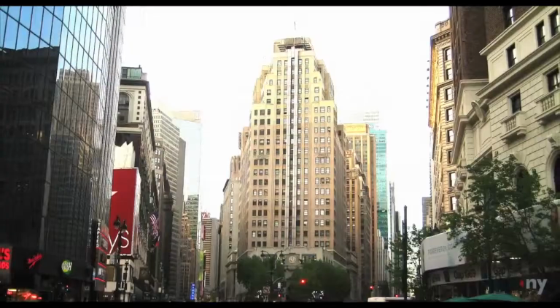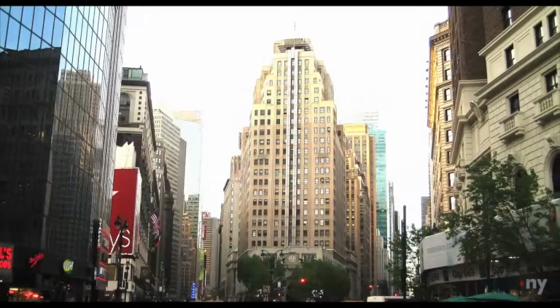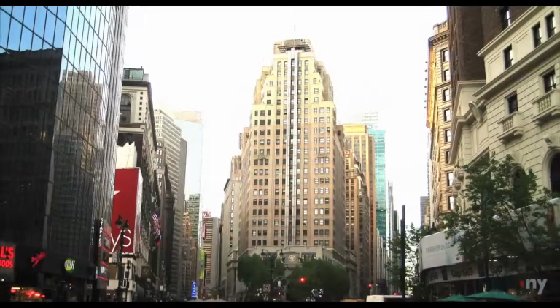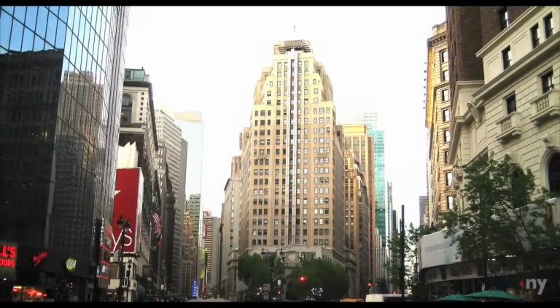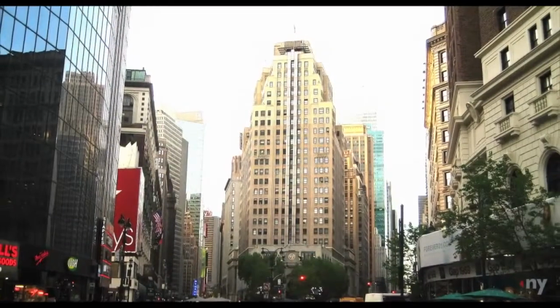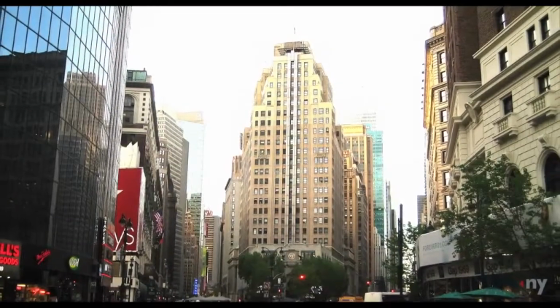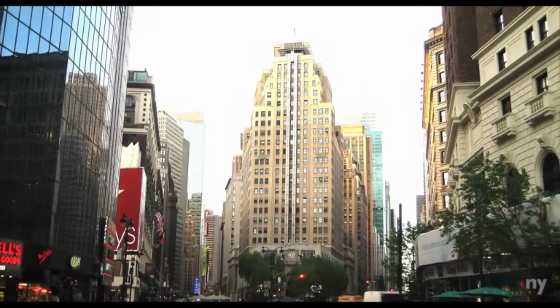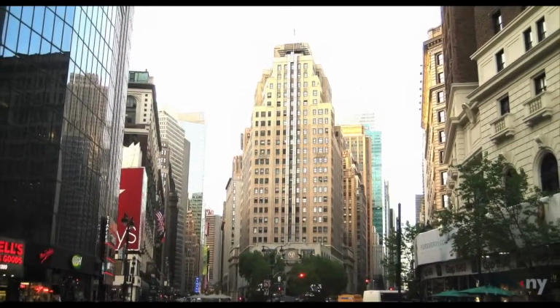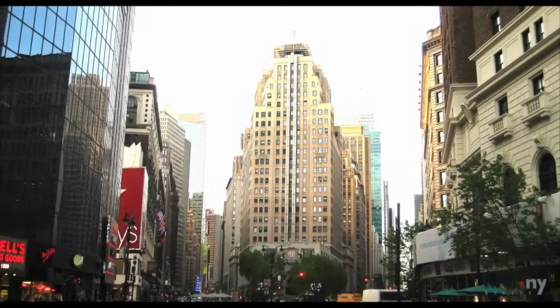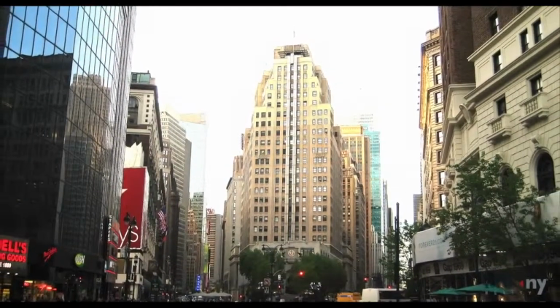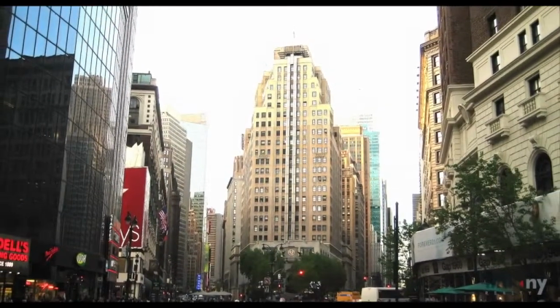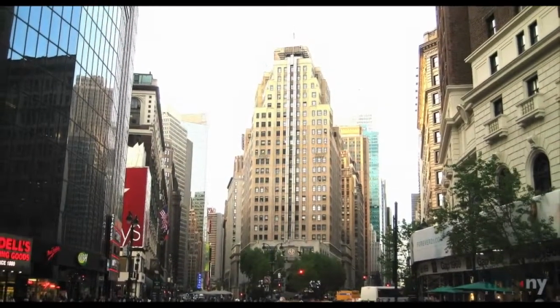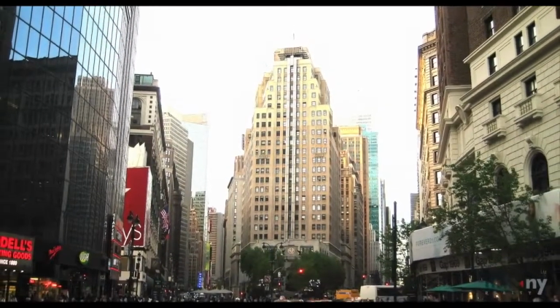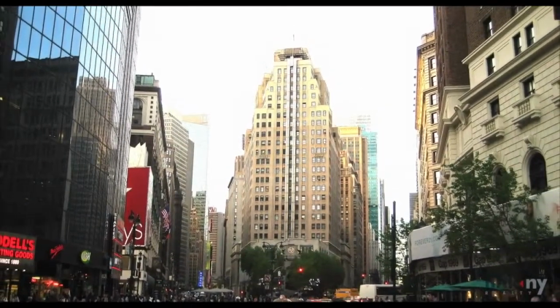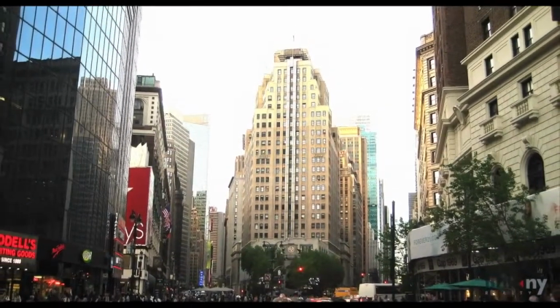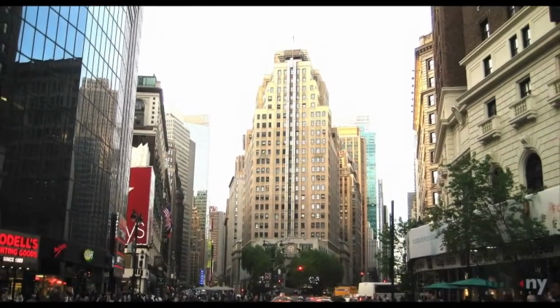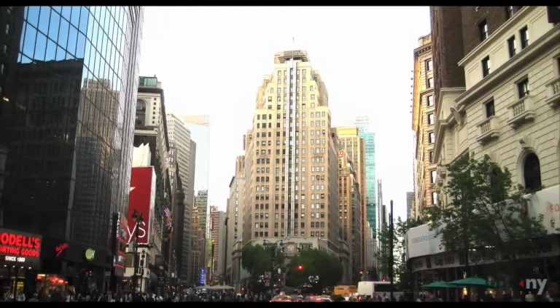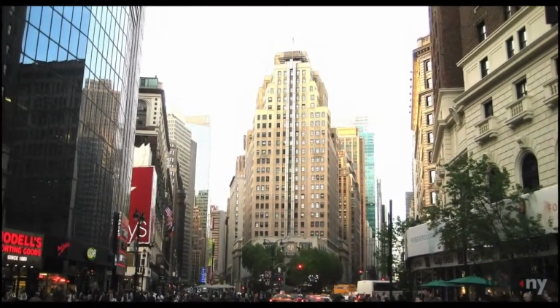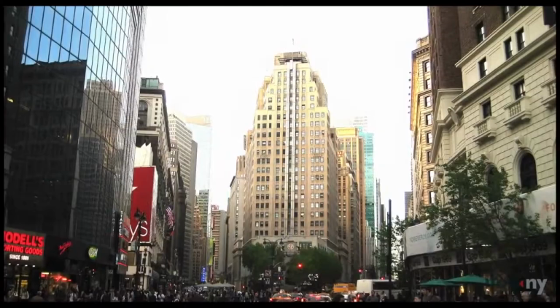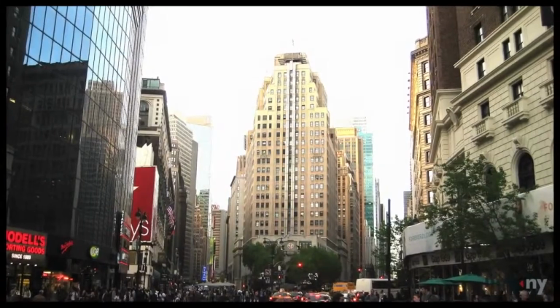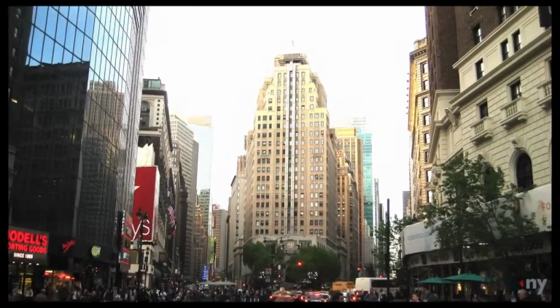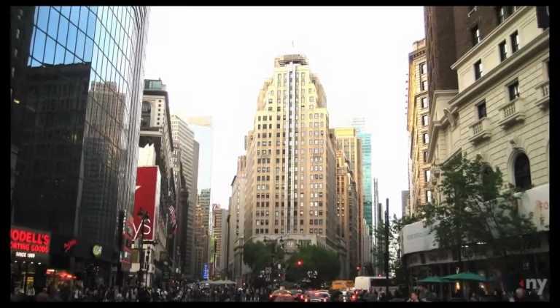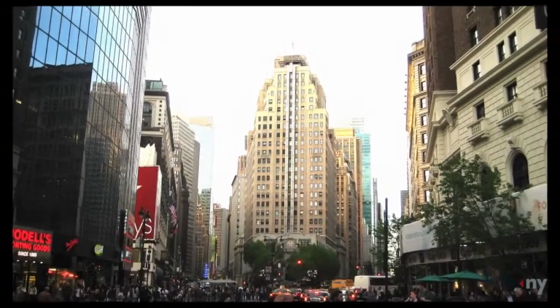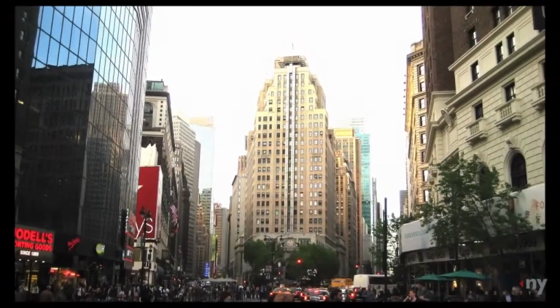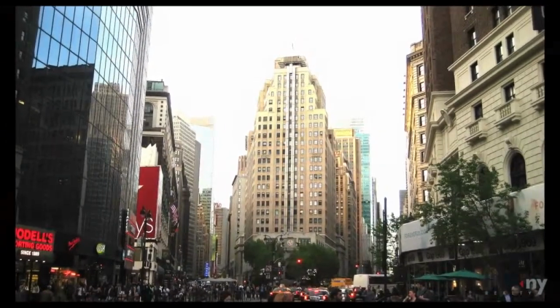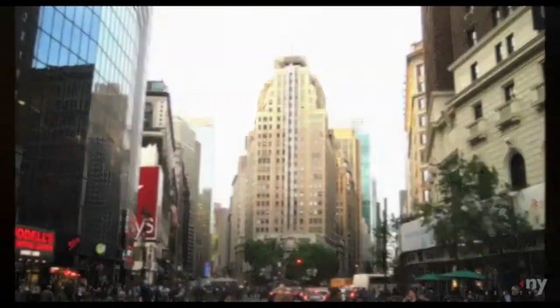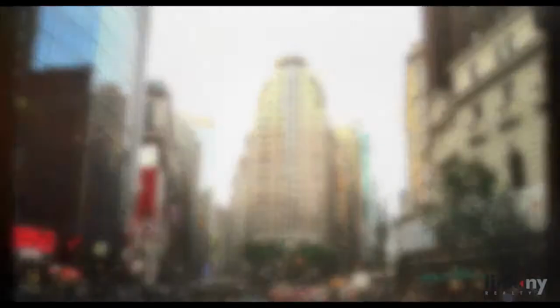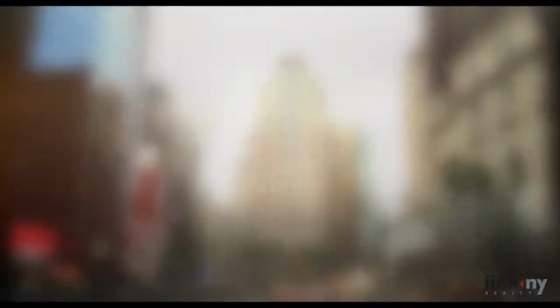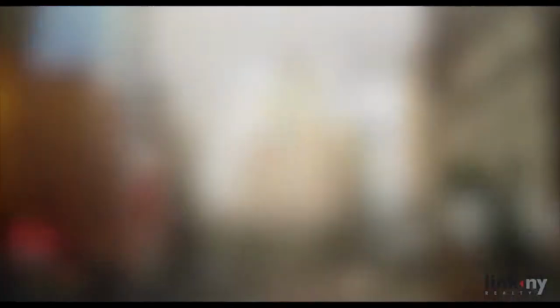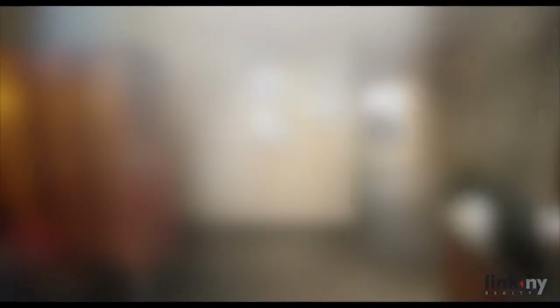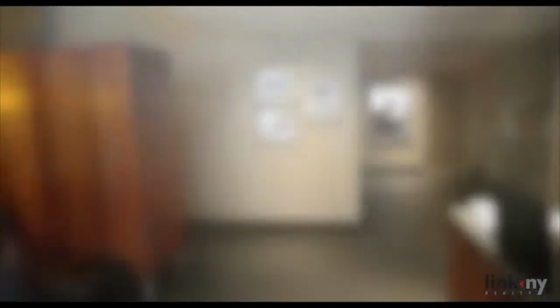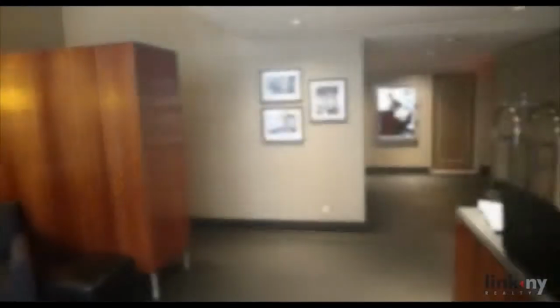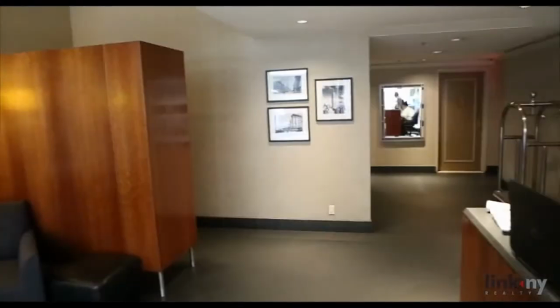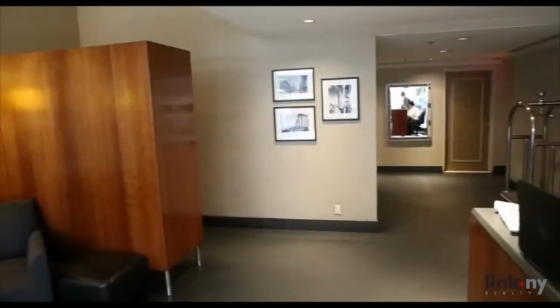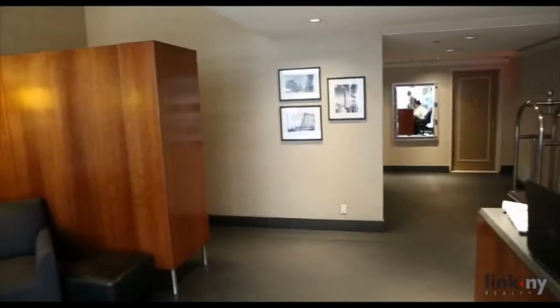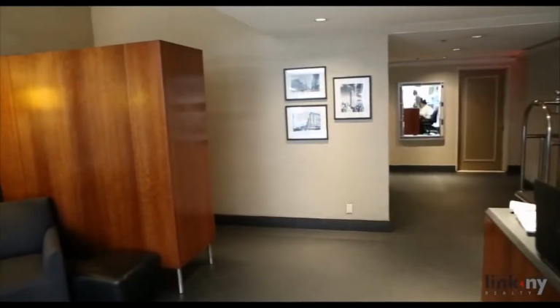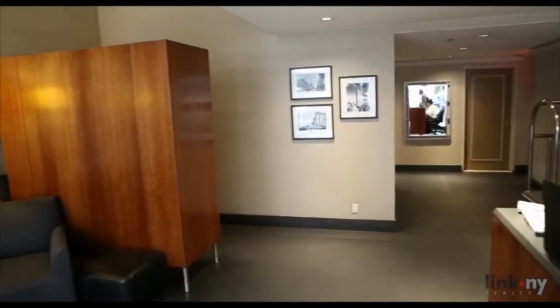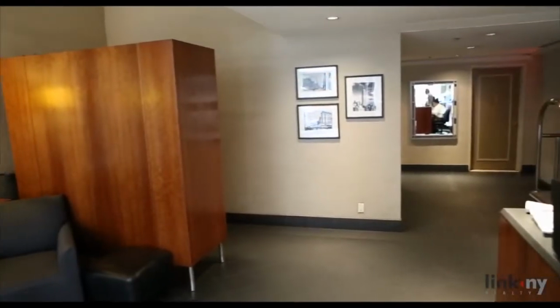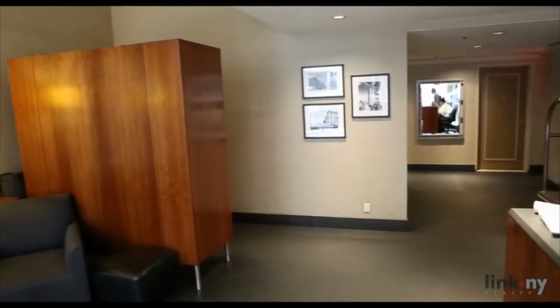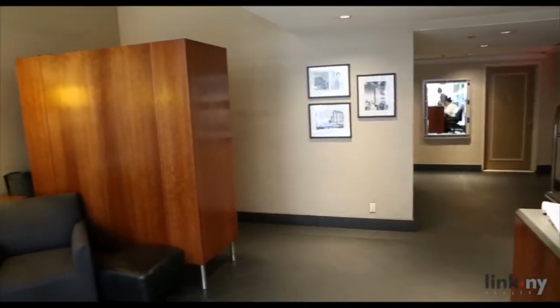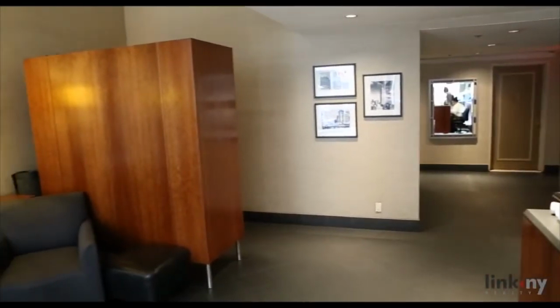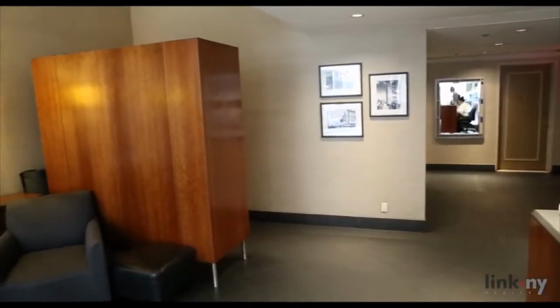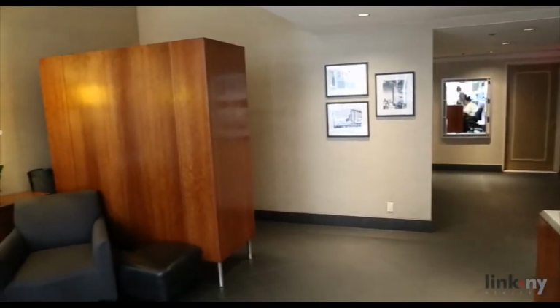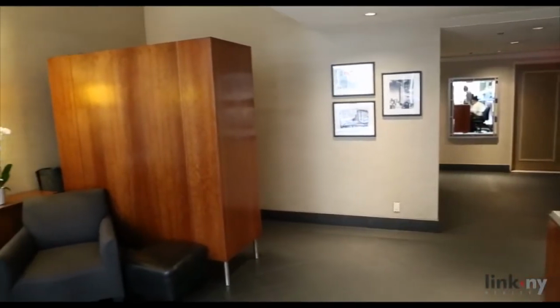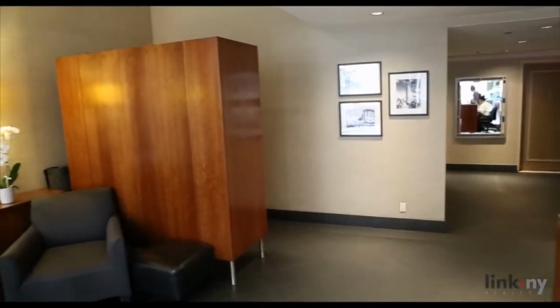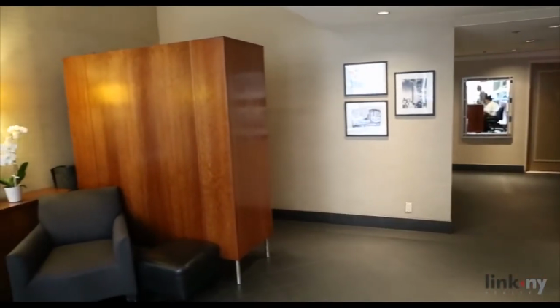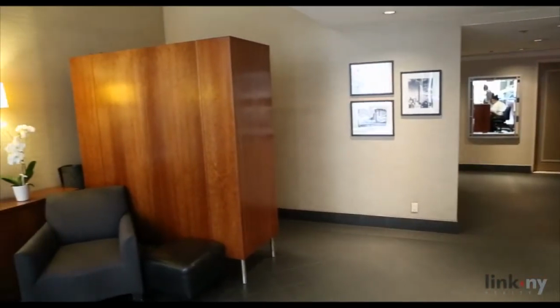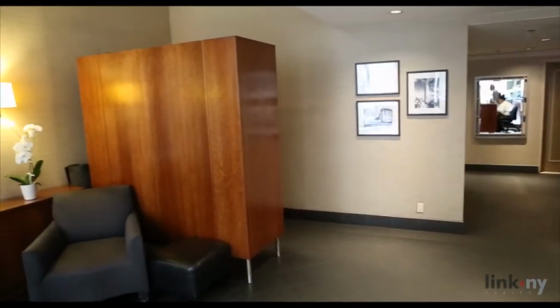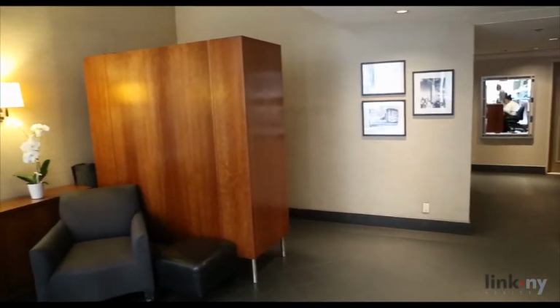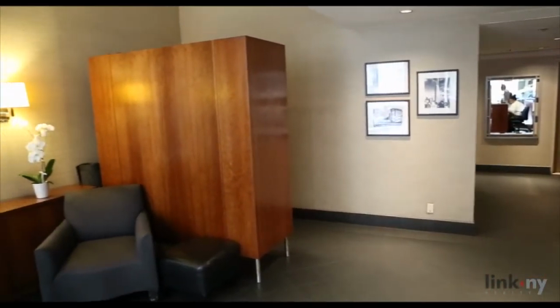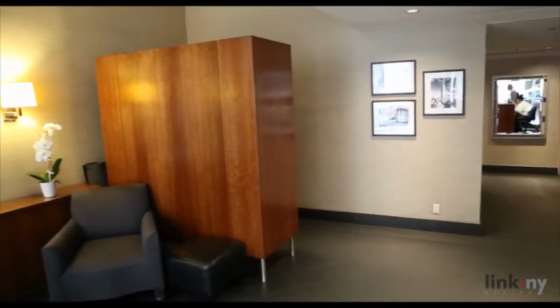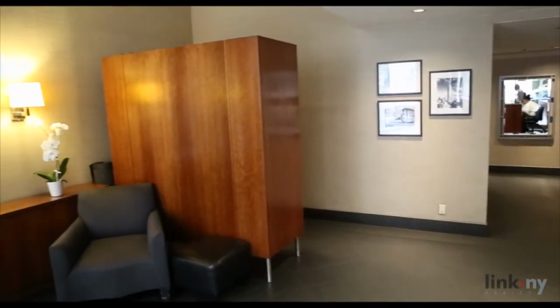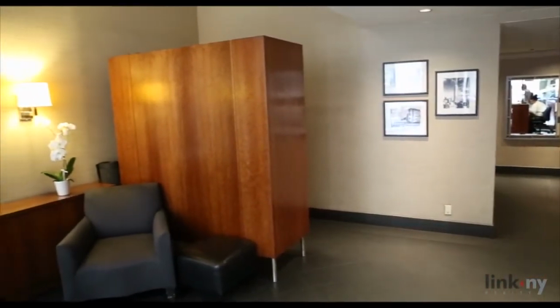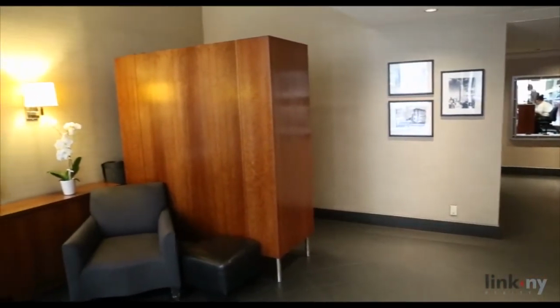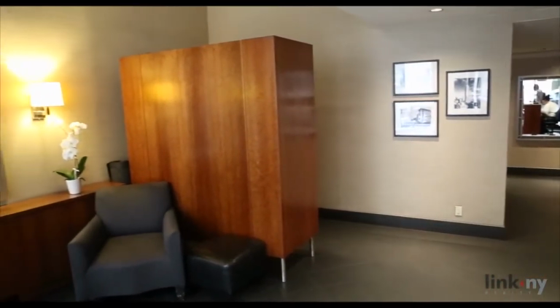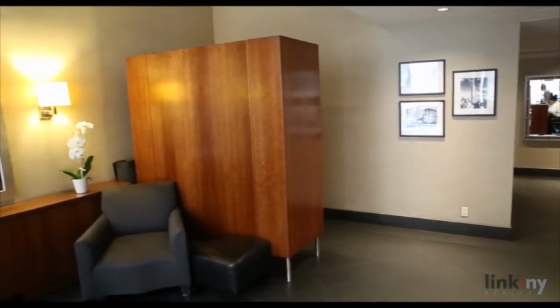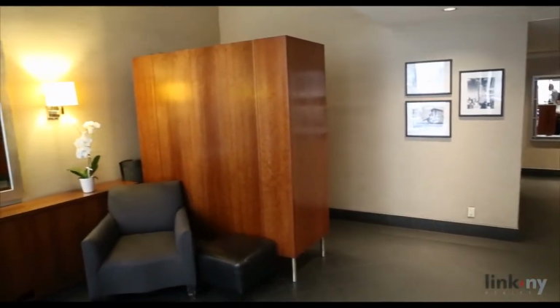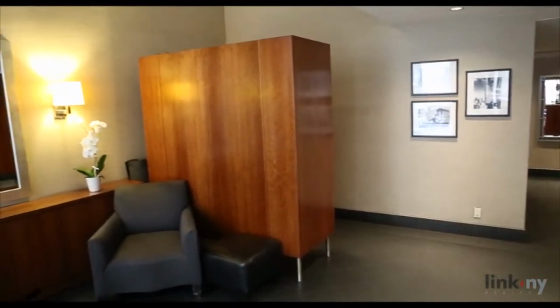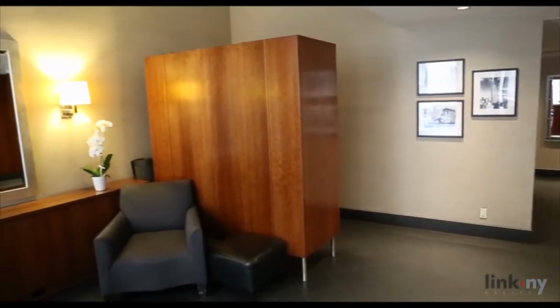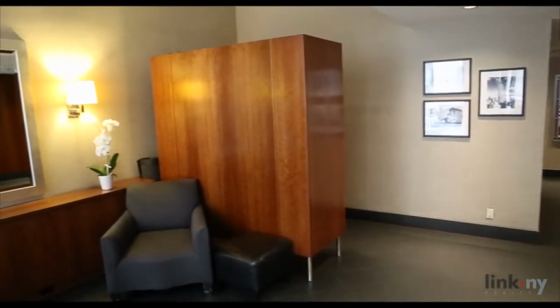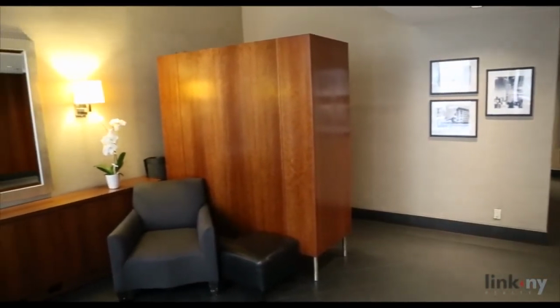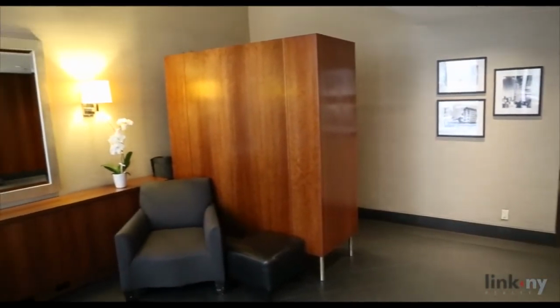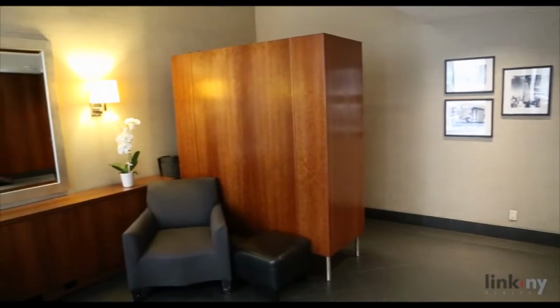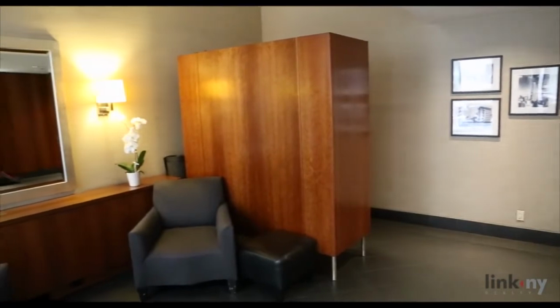The newly modernized building offers a 24-hour doorman, package room for deliveries, laundry room, and living super.